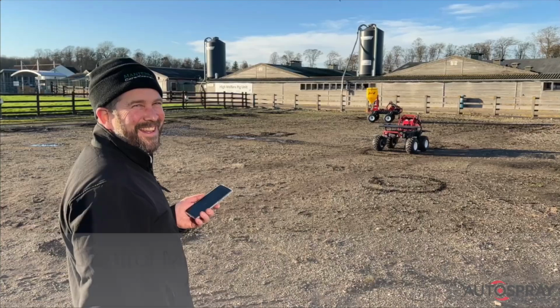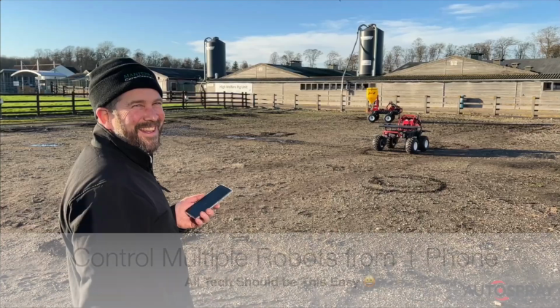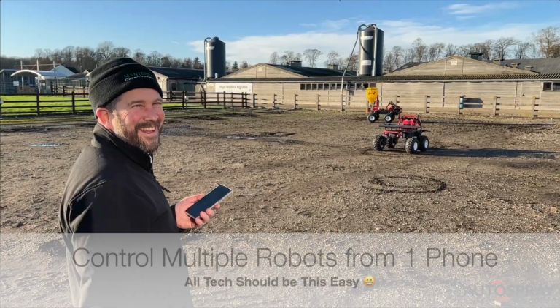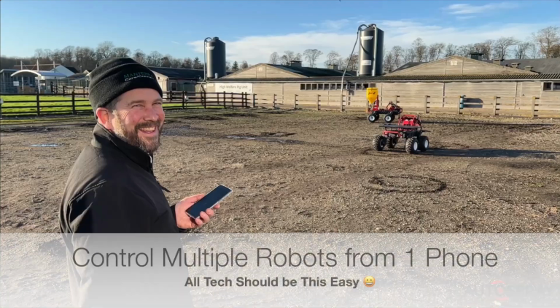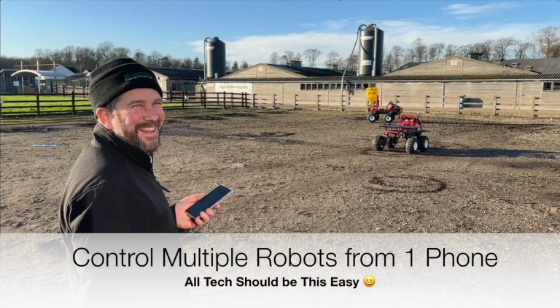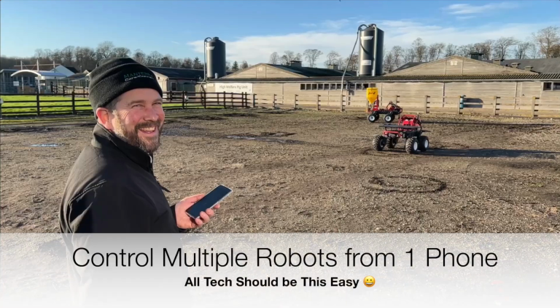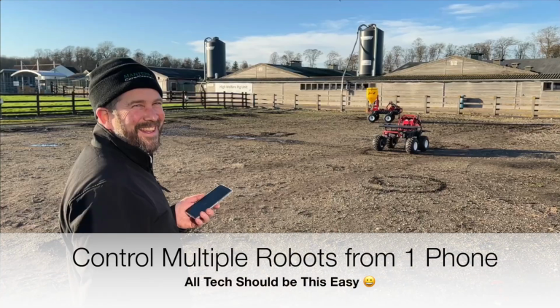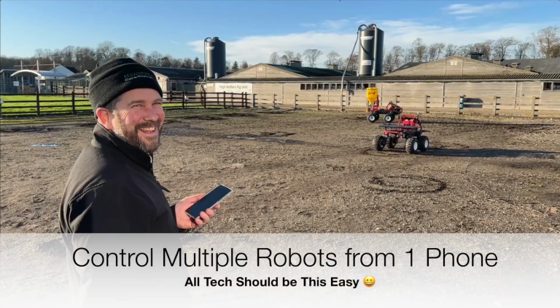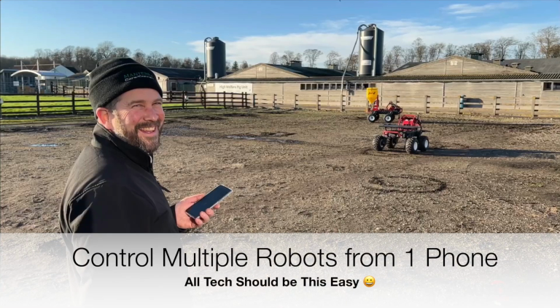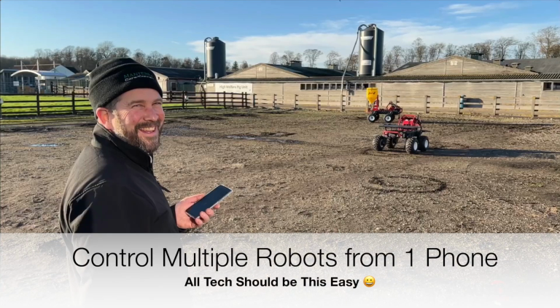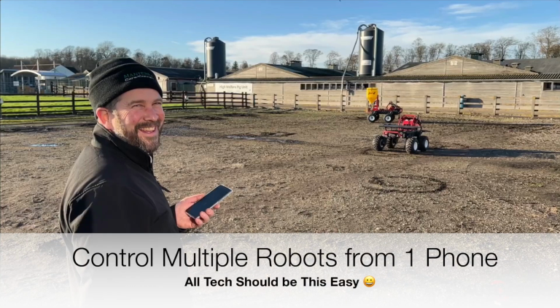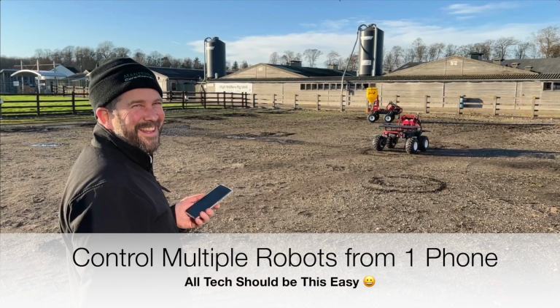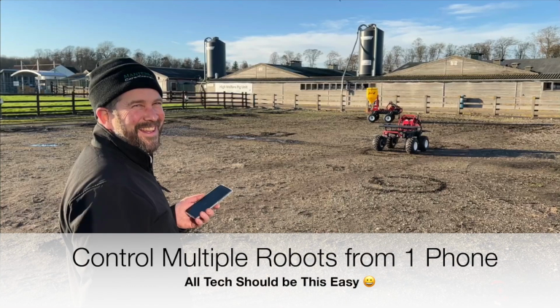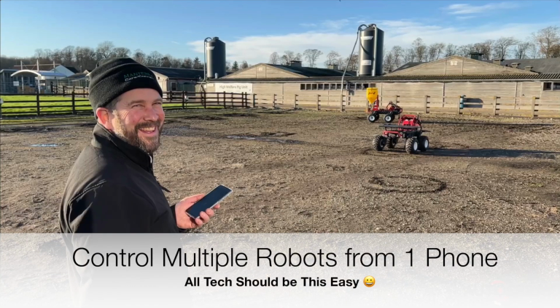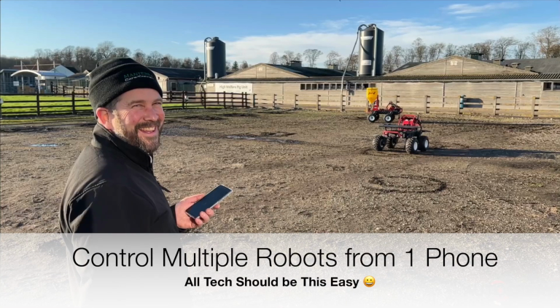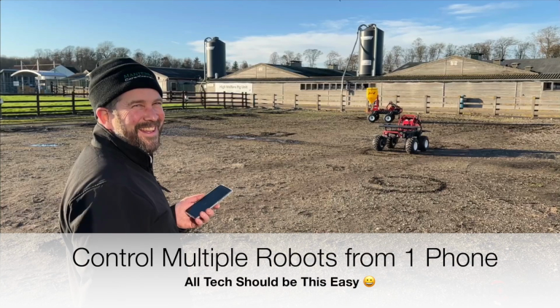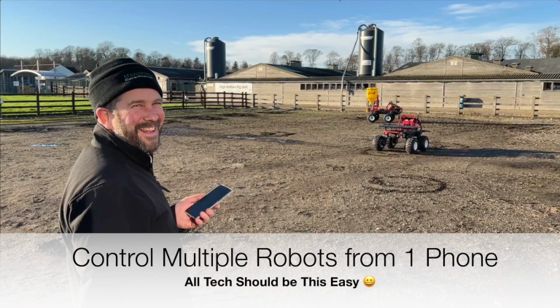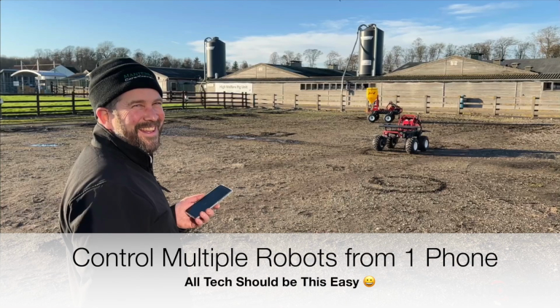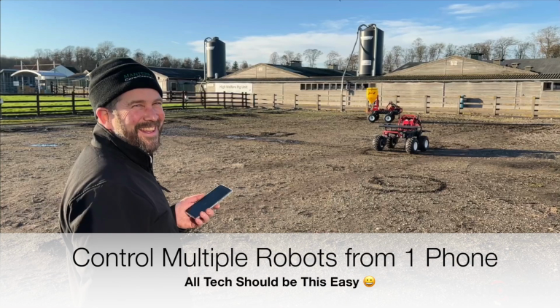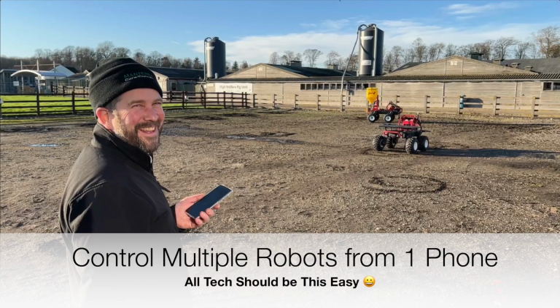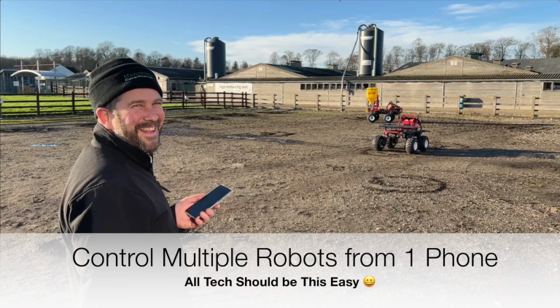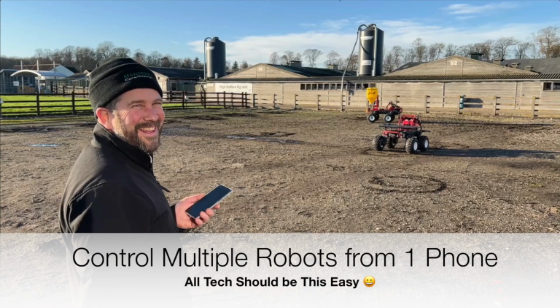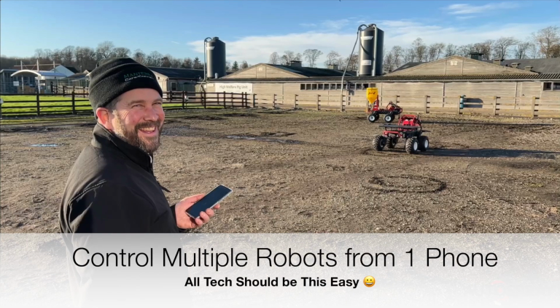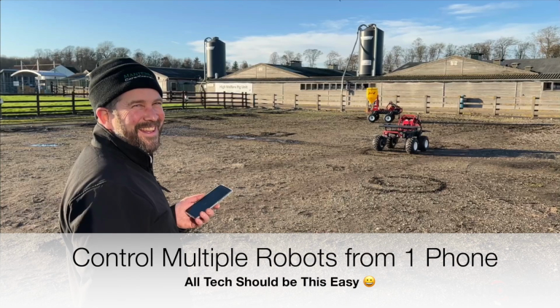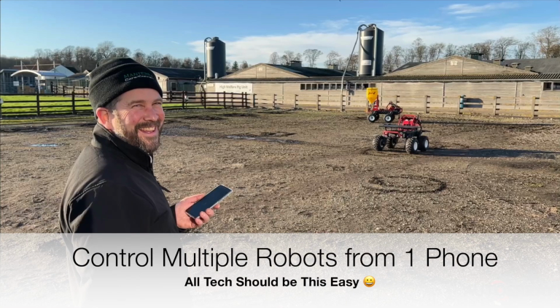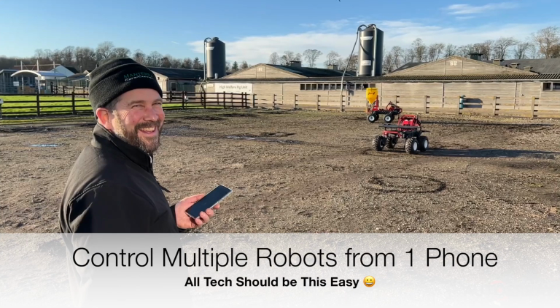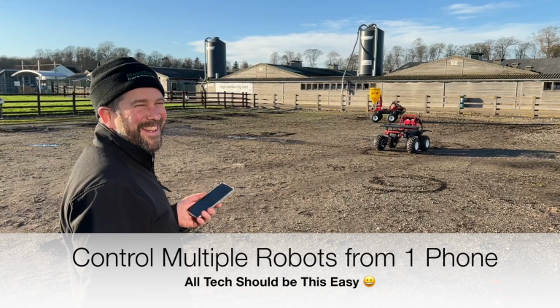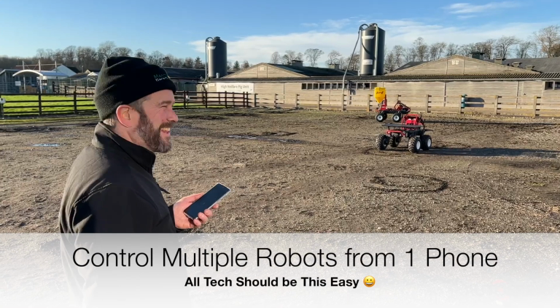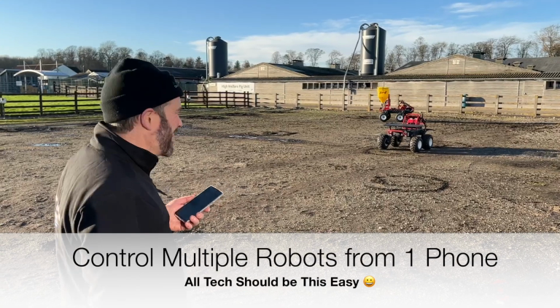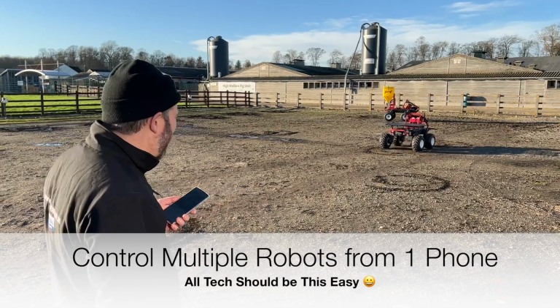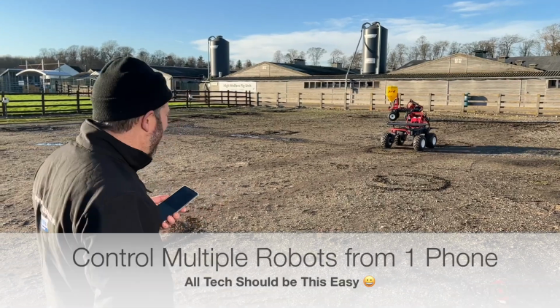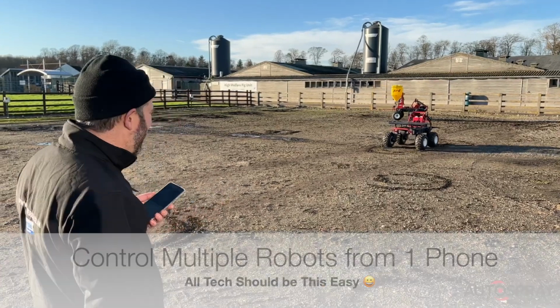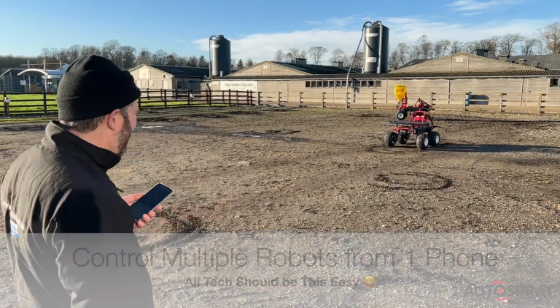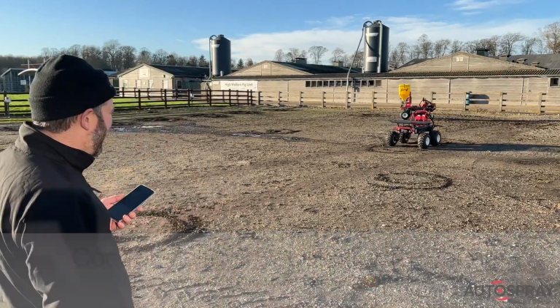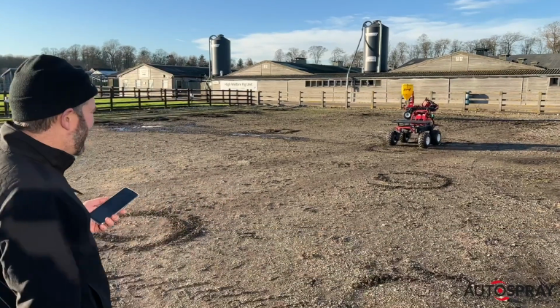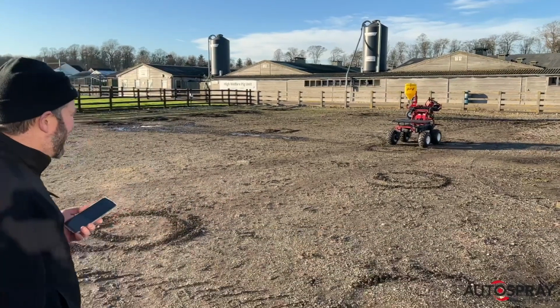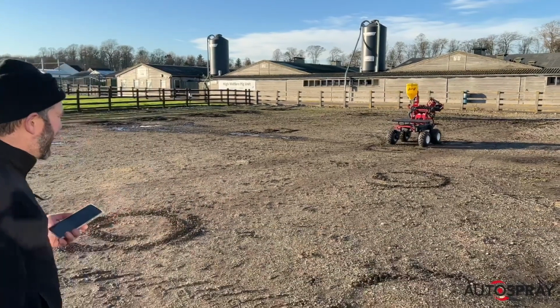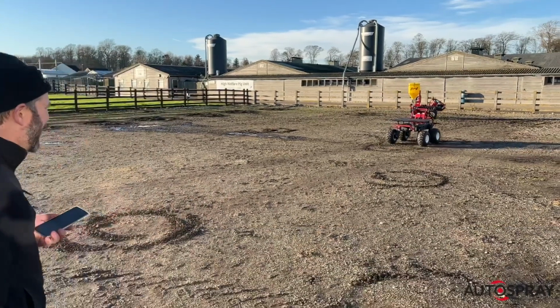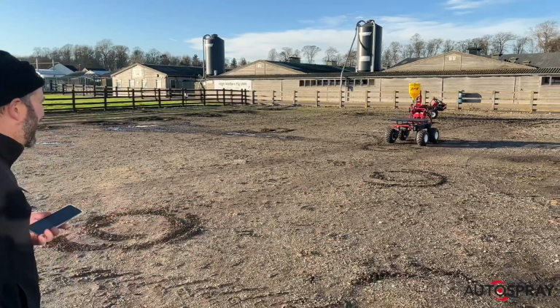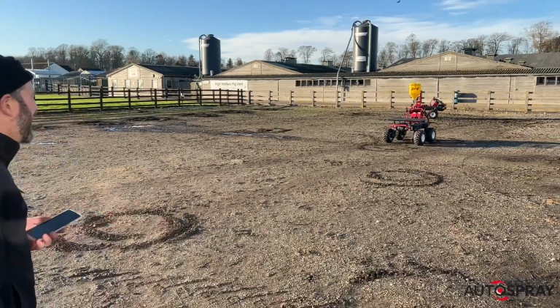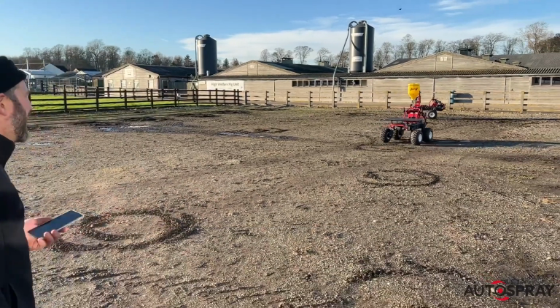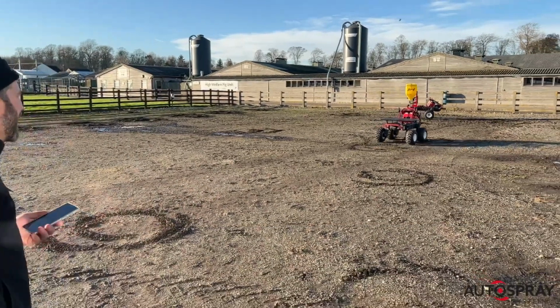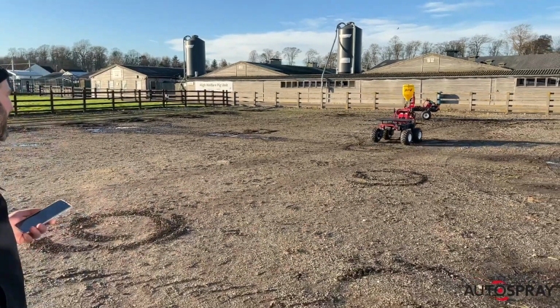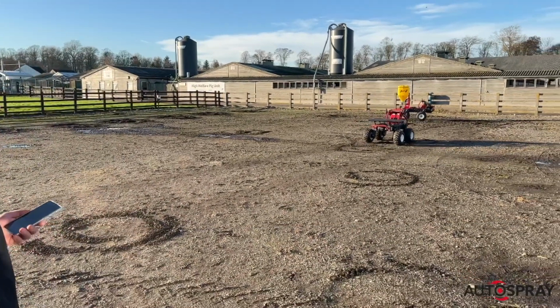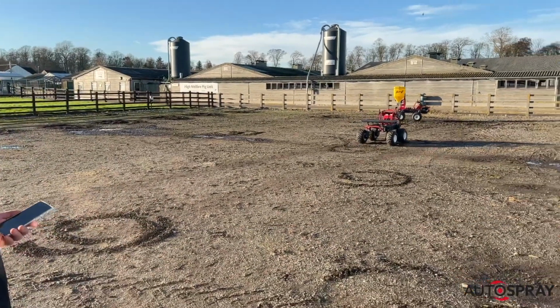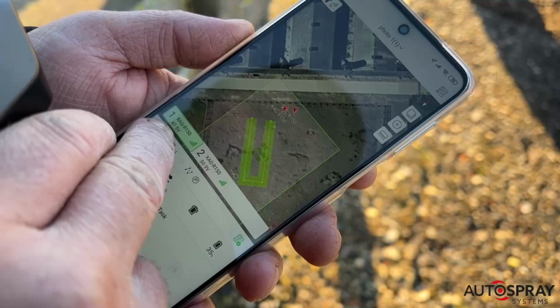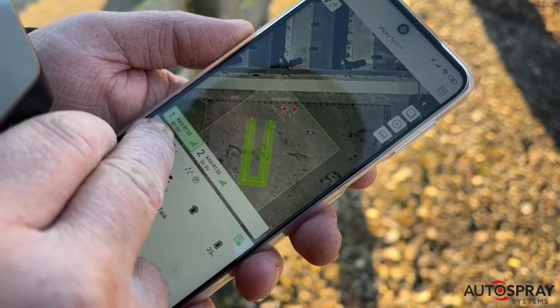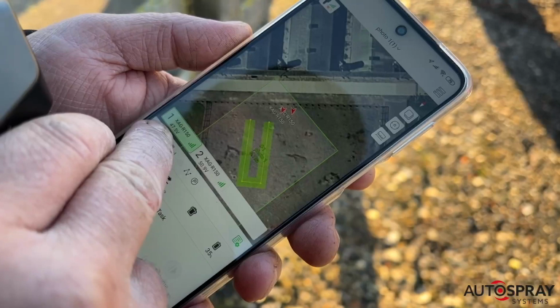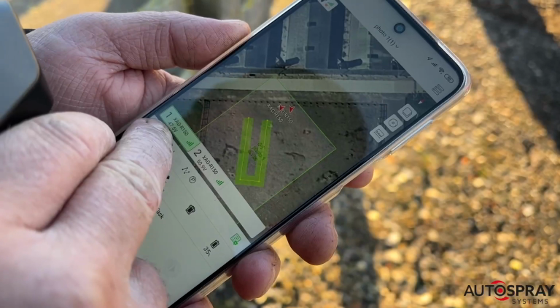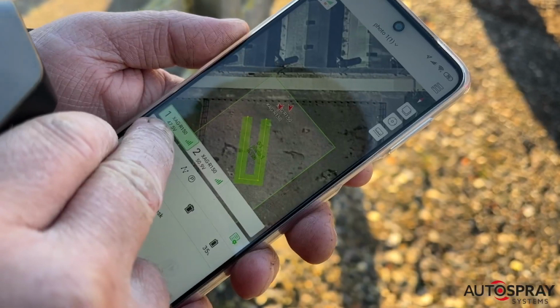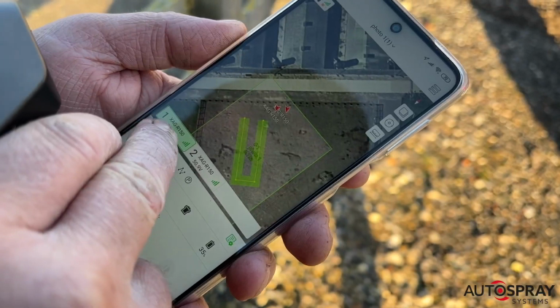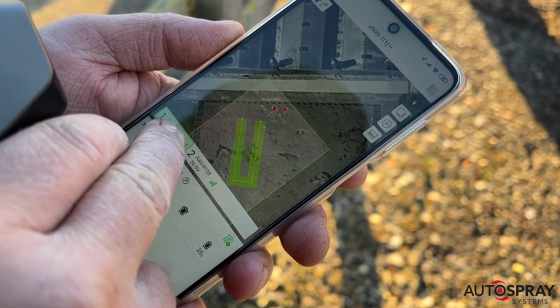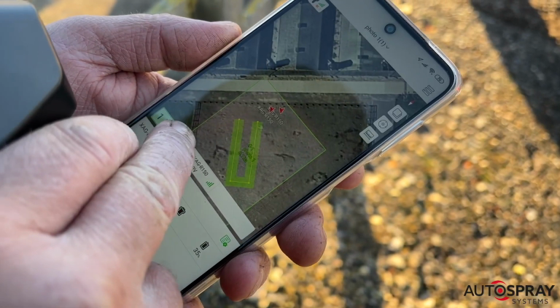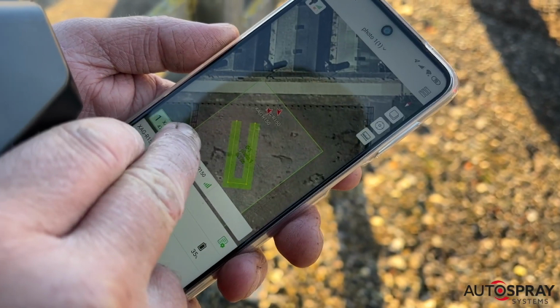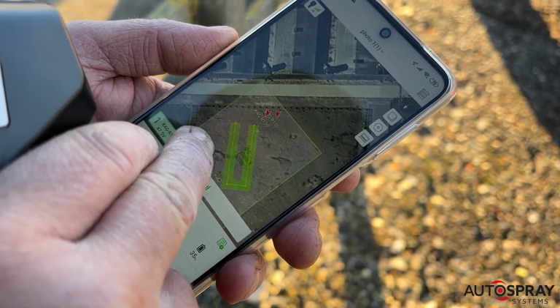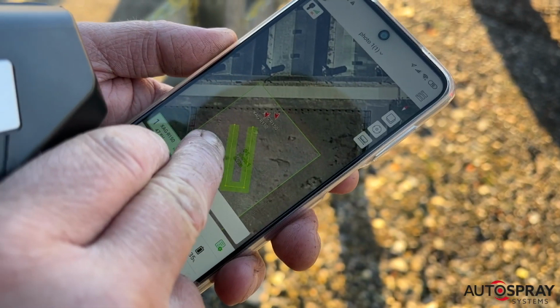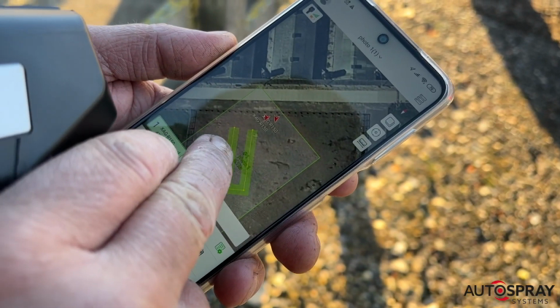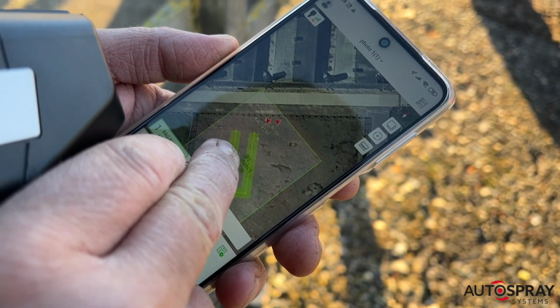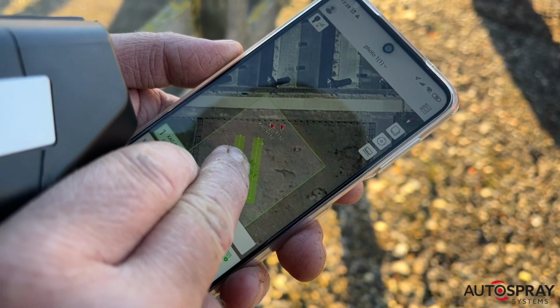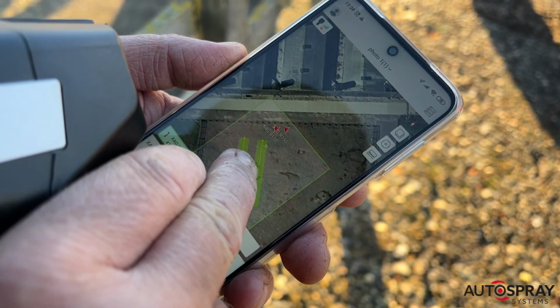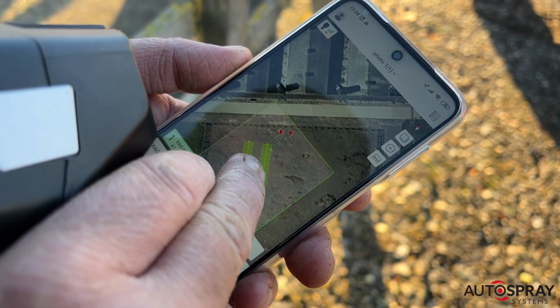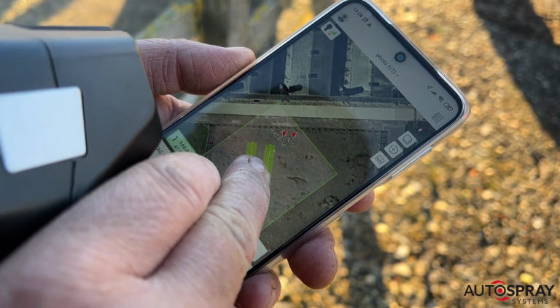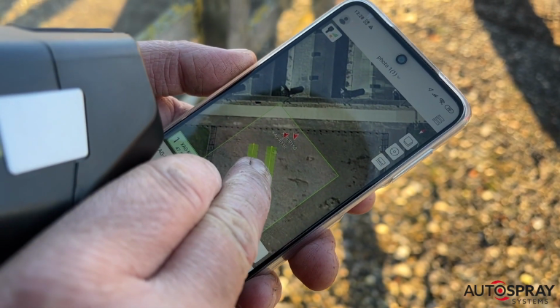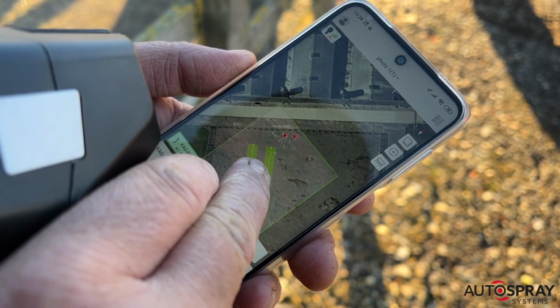Nigel is one happy farmer because he's just found out how easy it is to control both his farm robots from one phone.